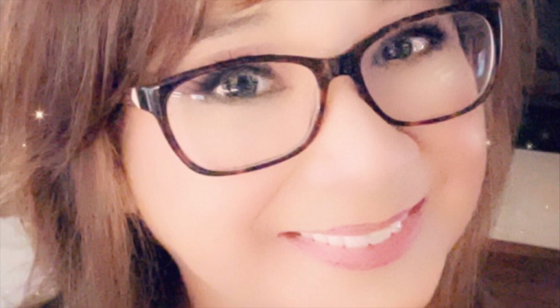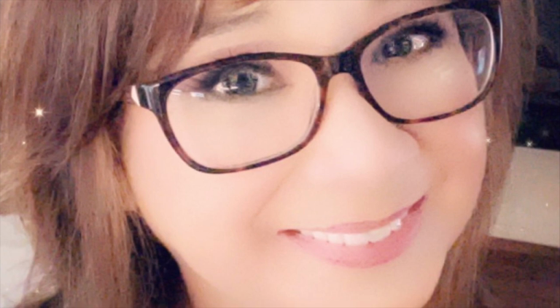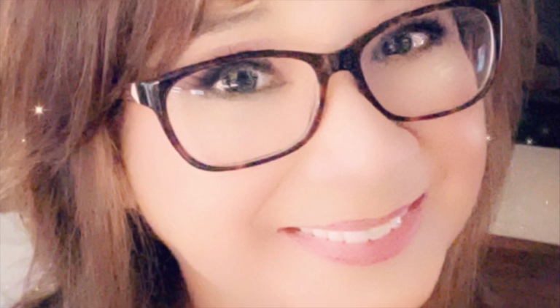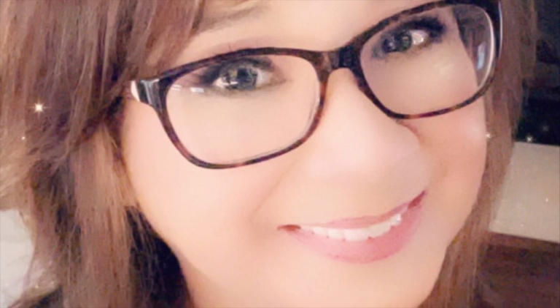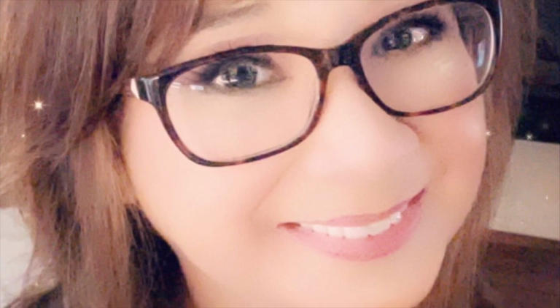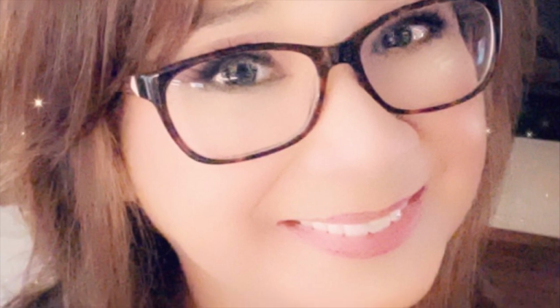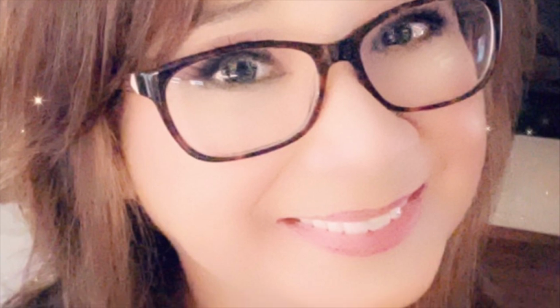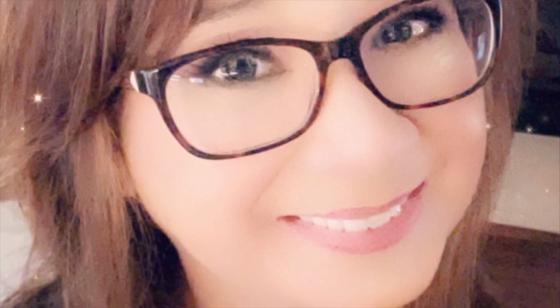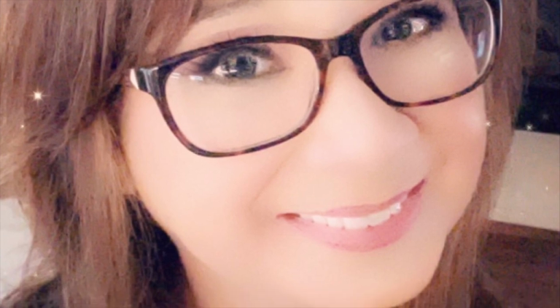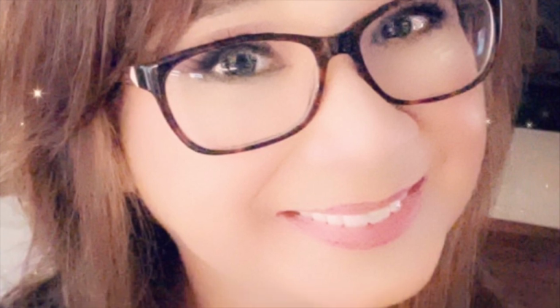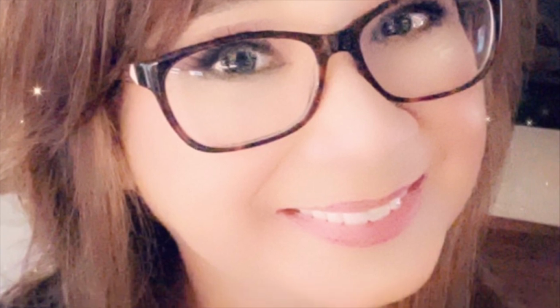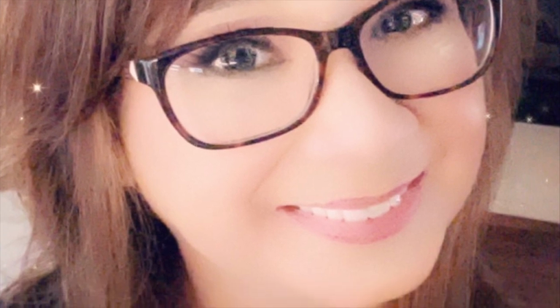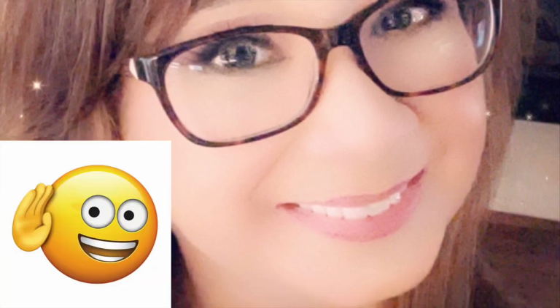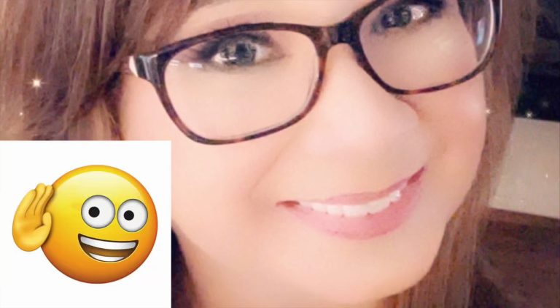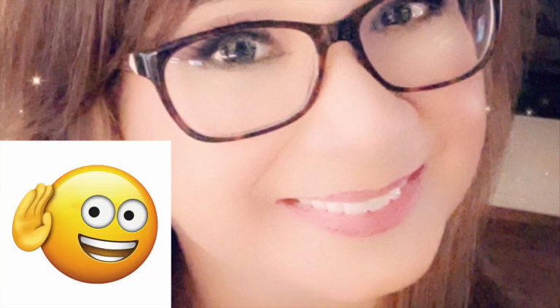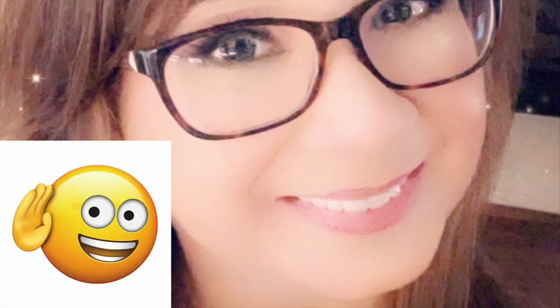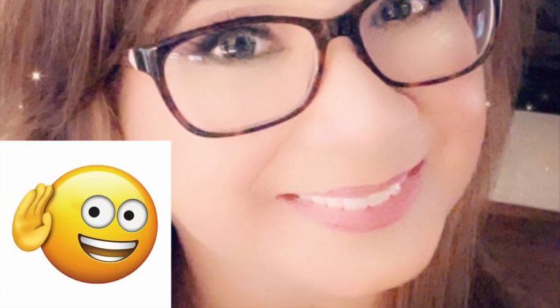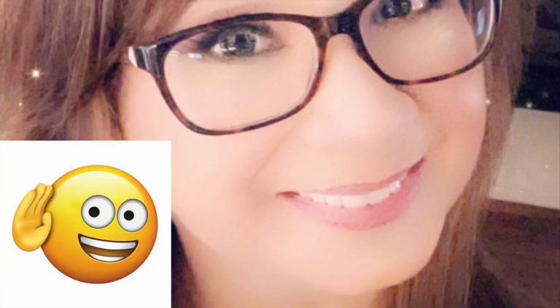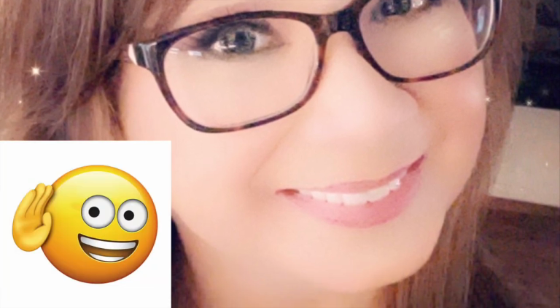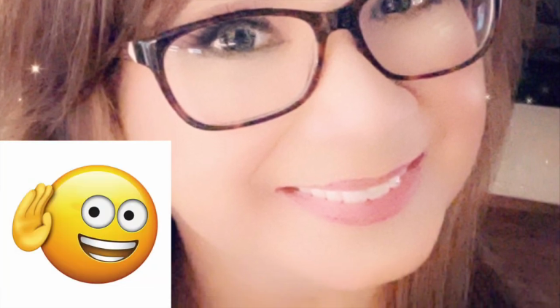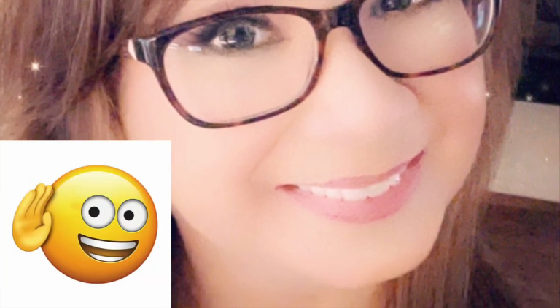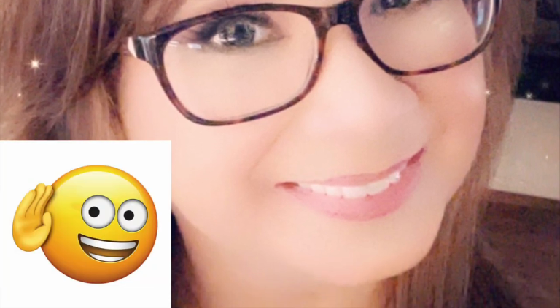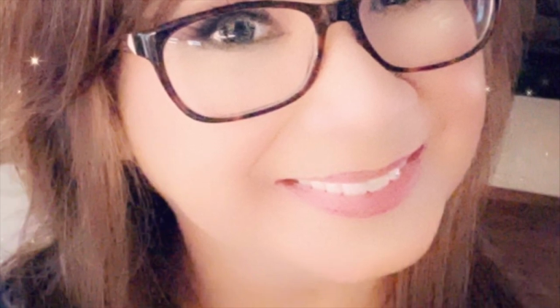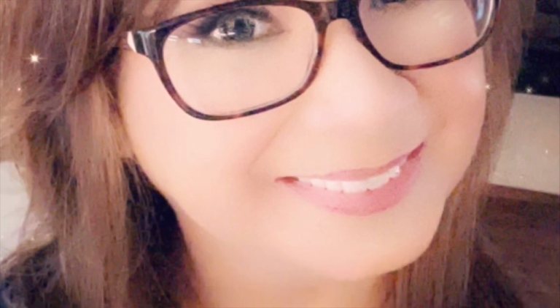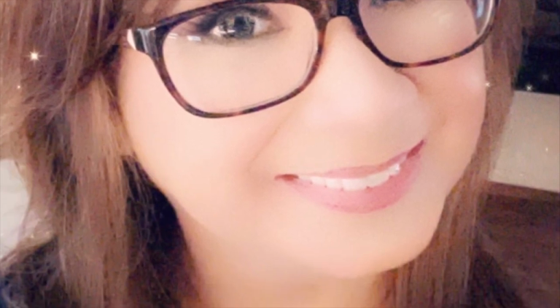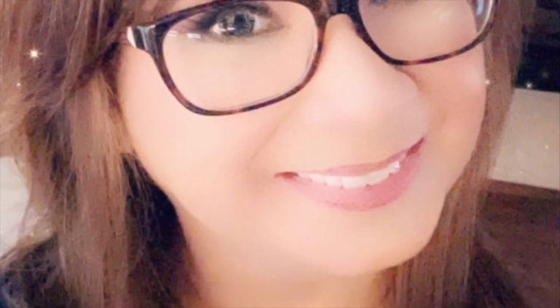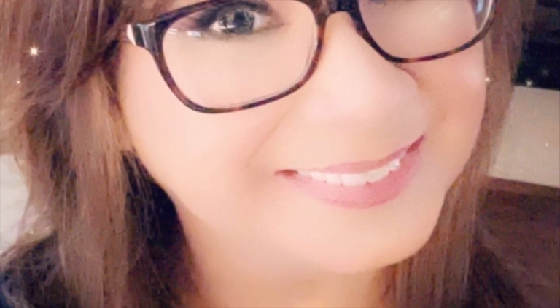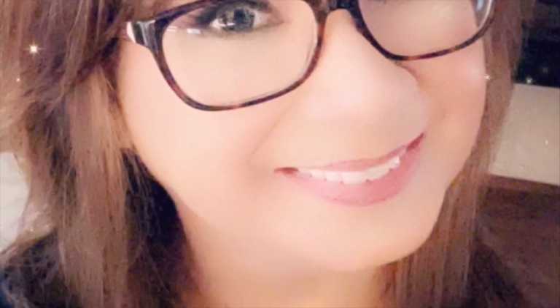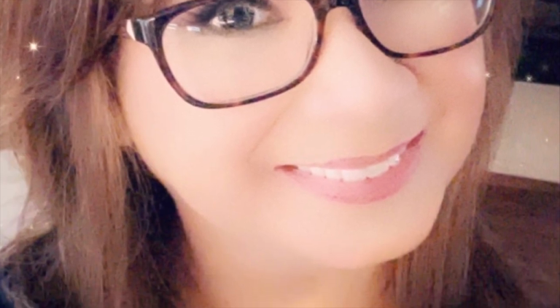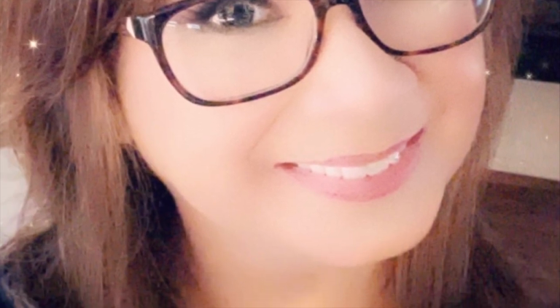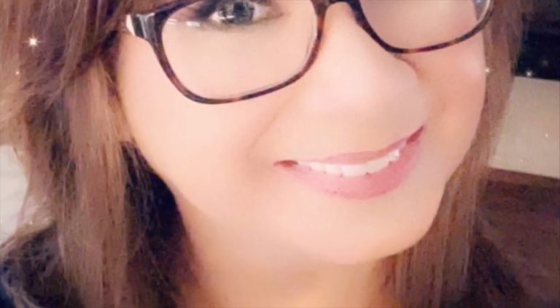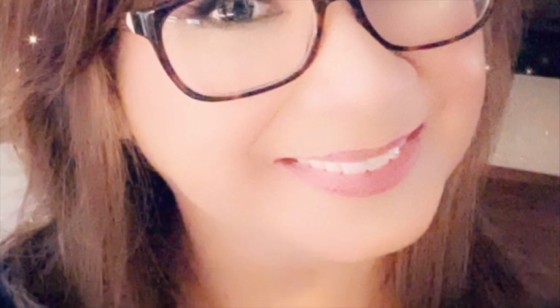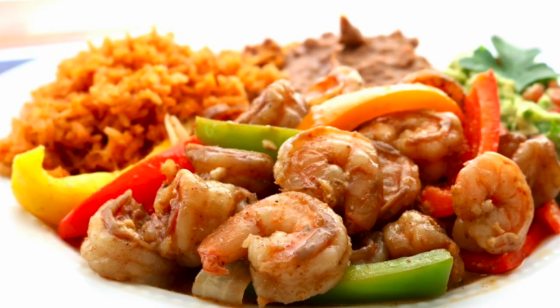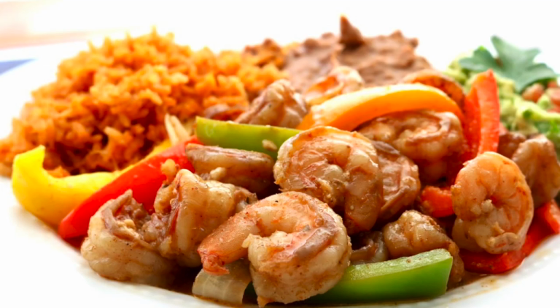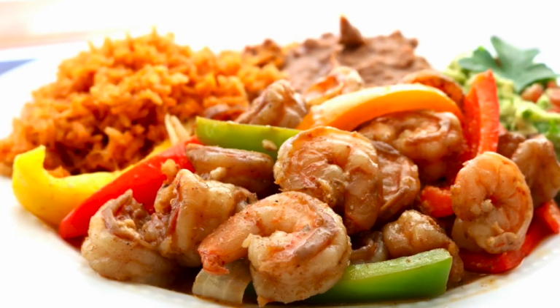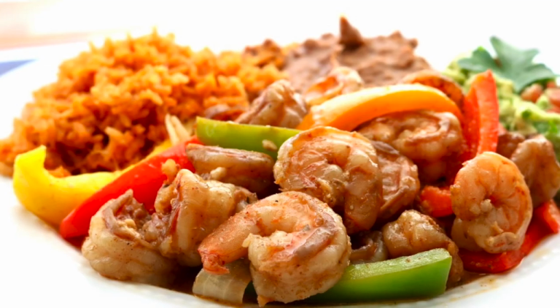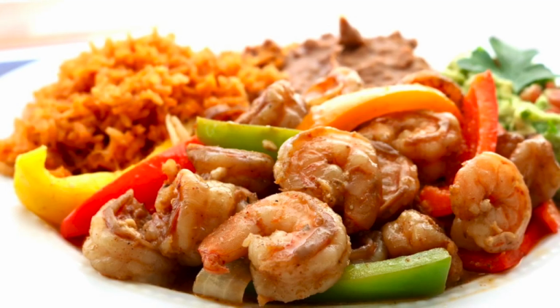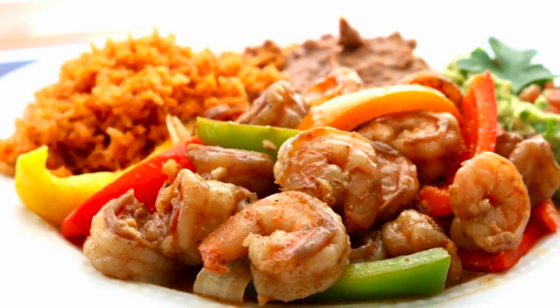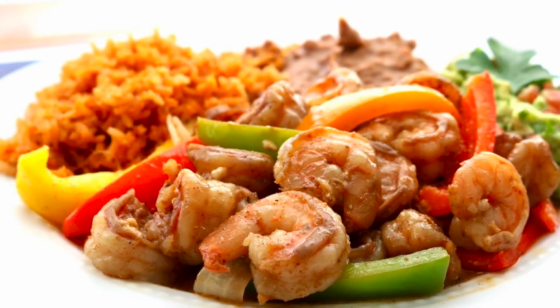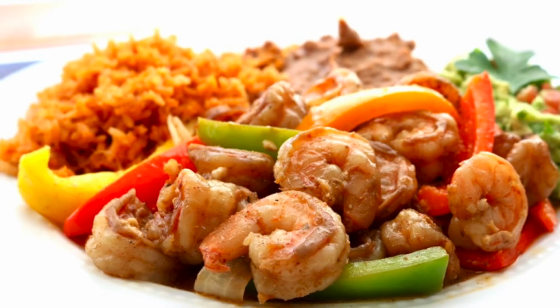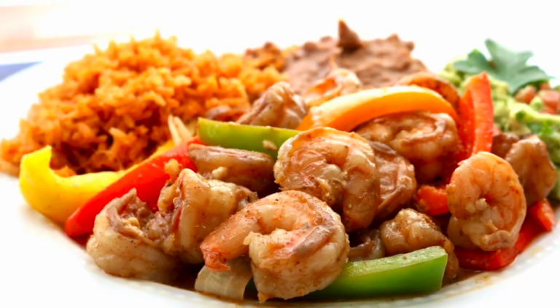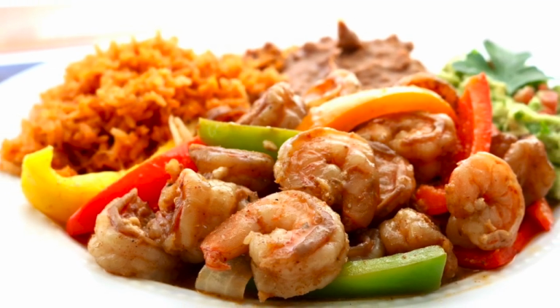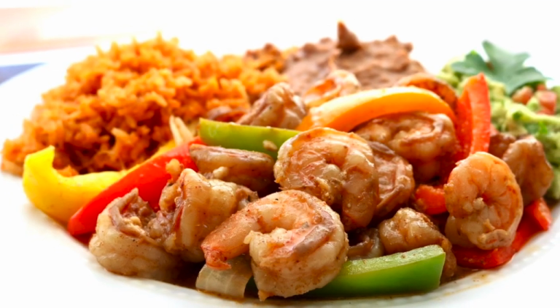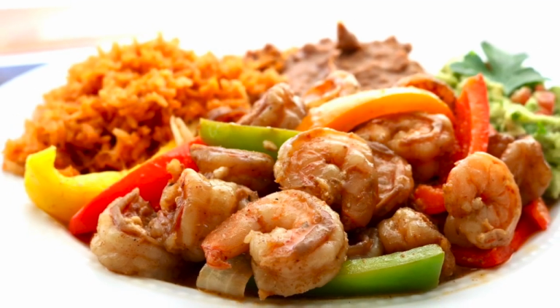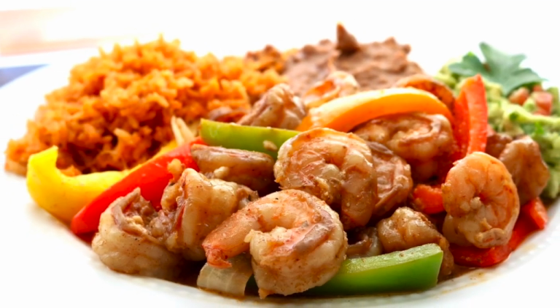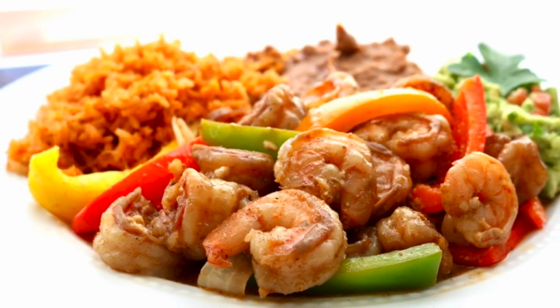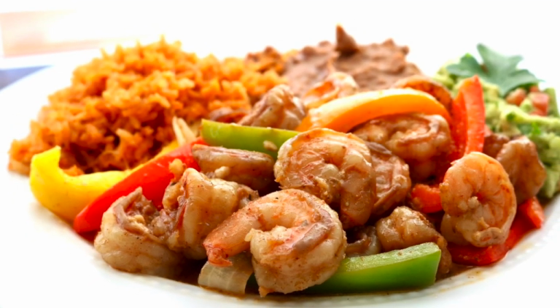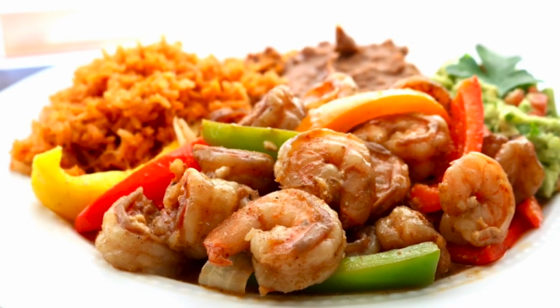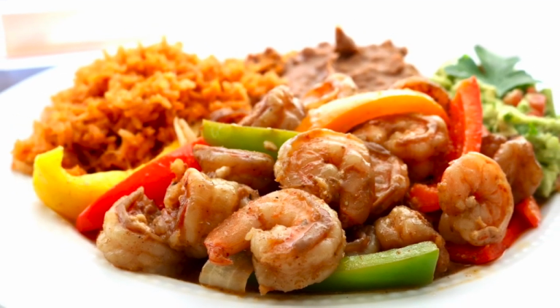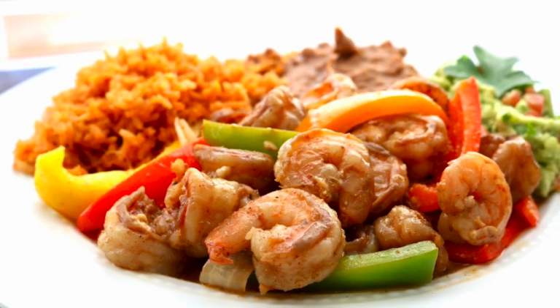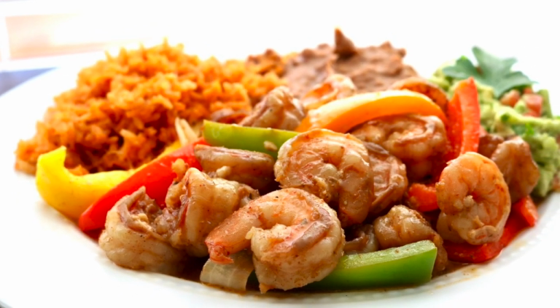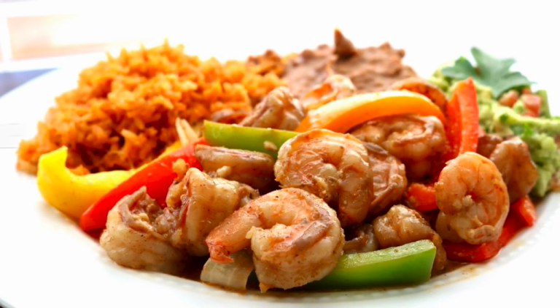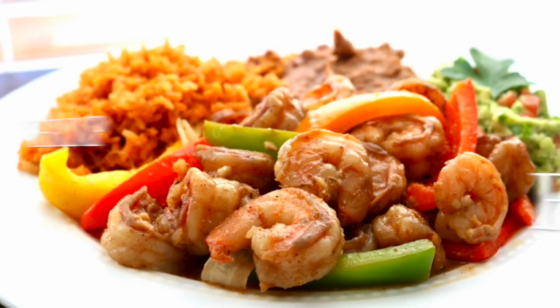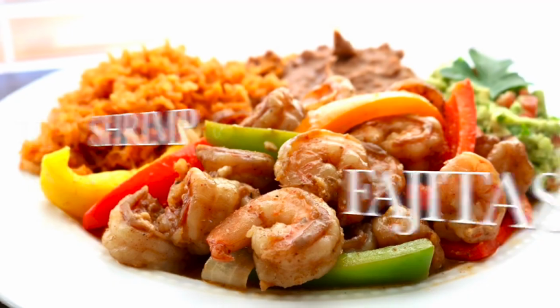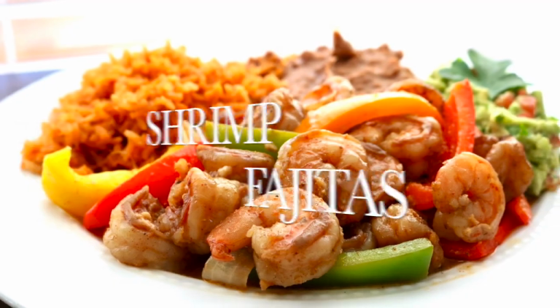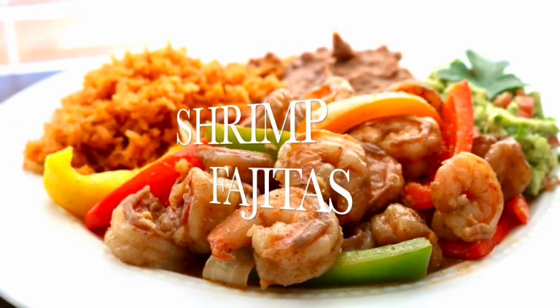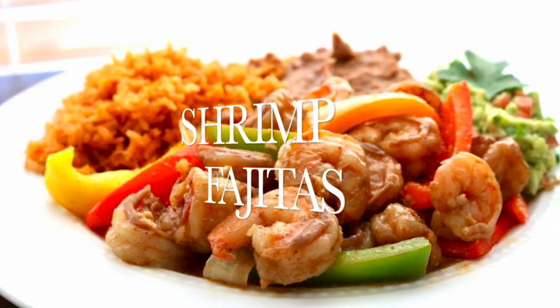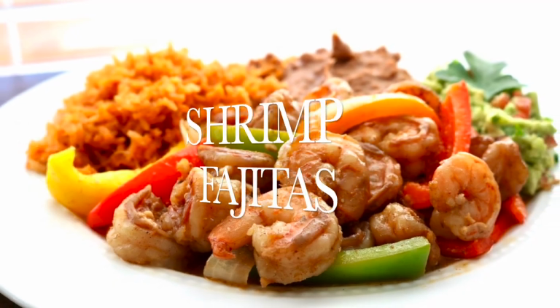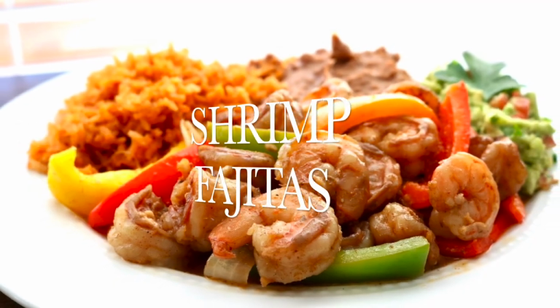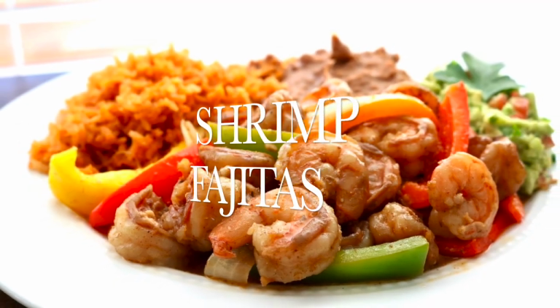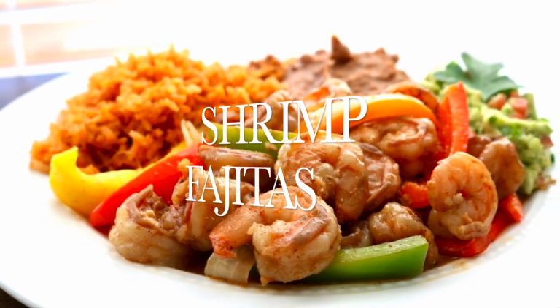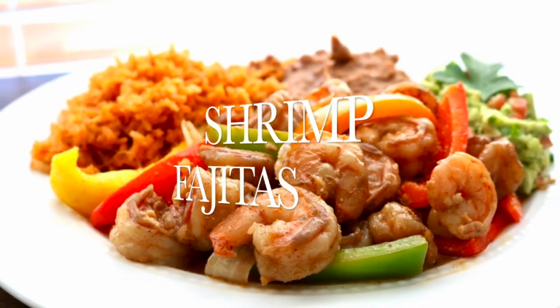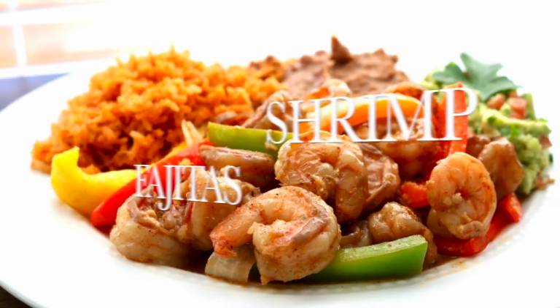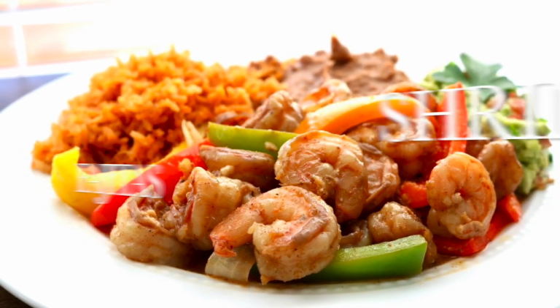Are you ready for a little Mexican? Welcome, I'm Rose Oatley and today we're making some delicious shrimp fajitas.